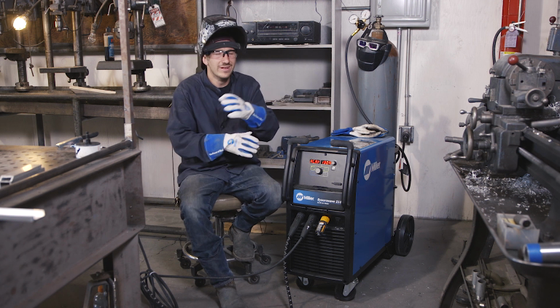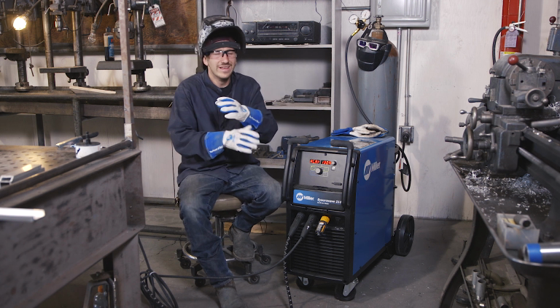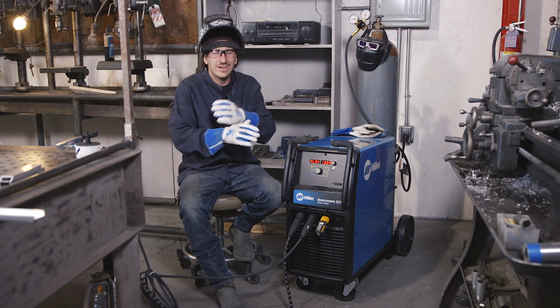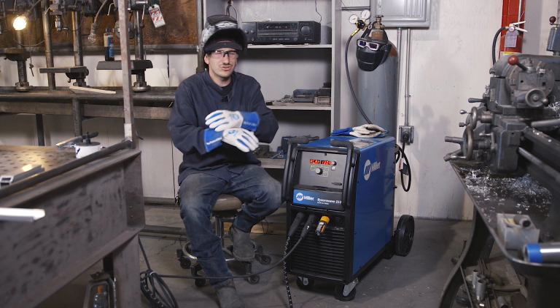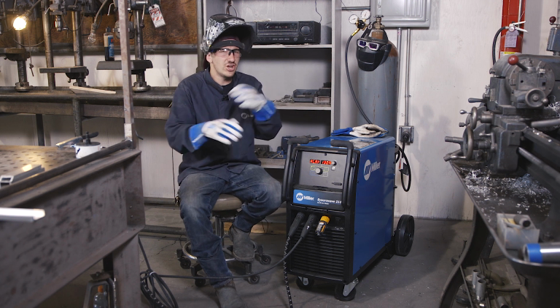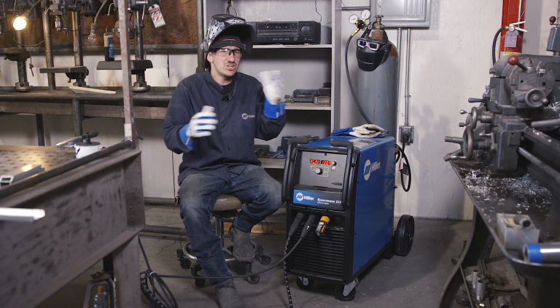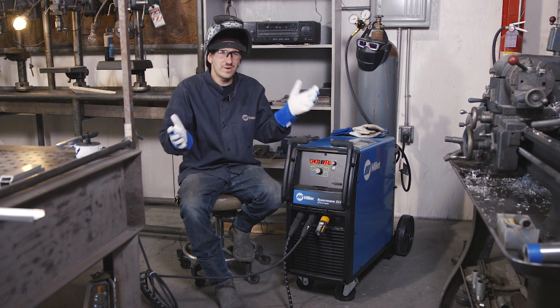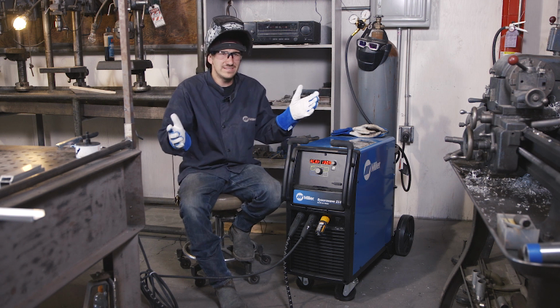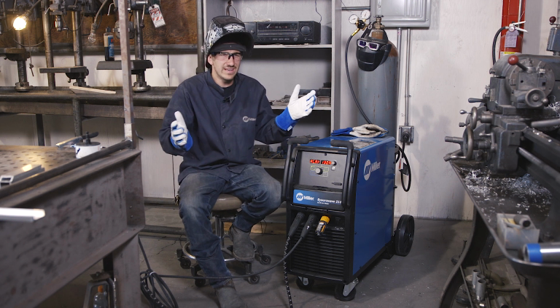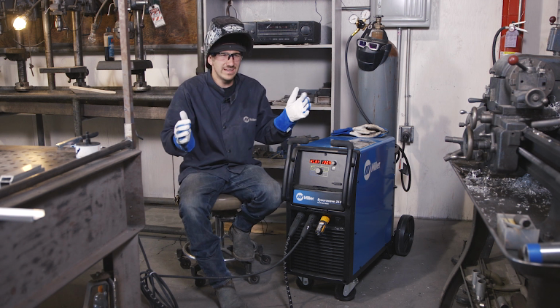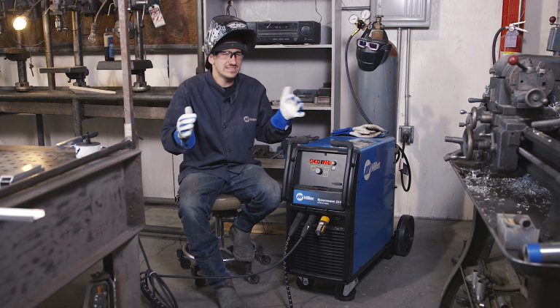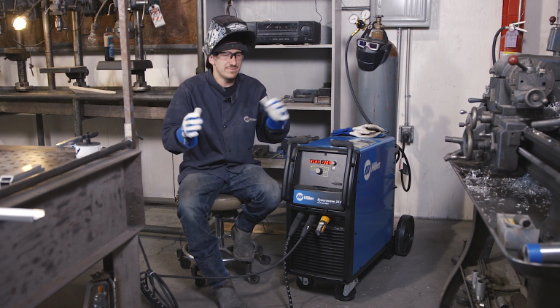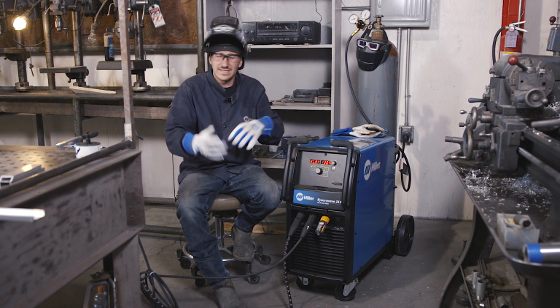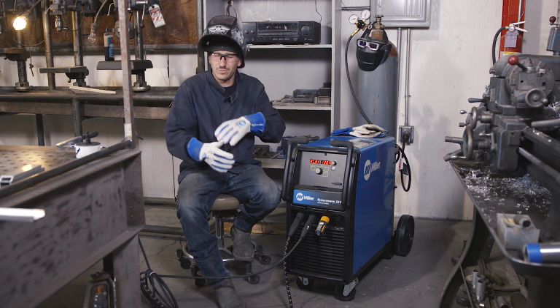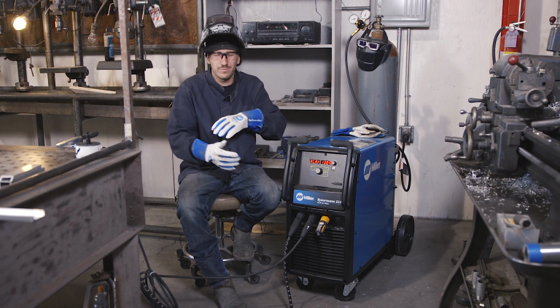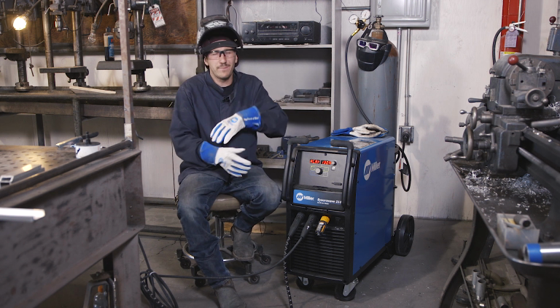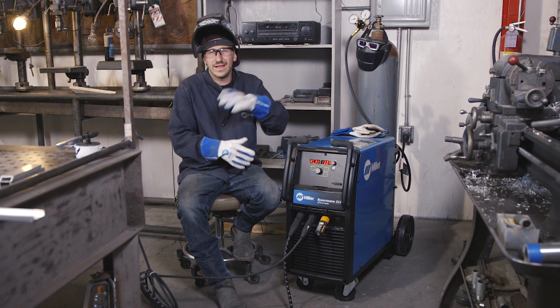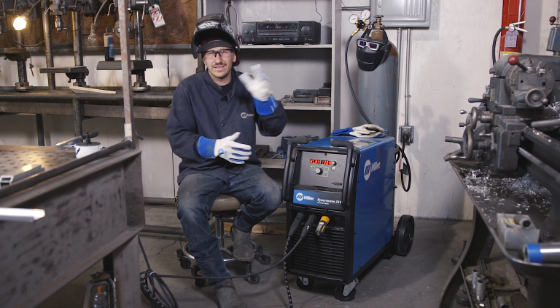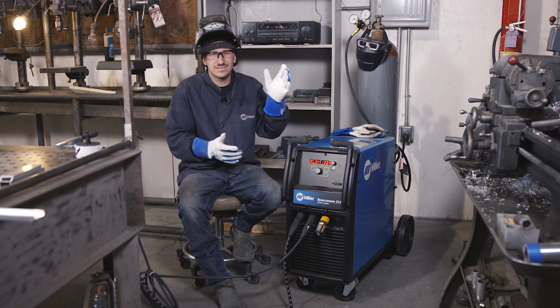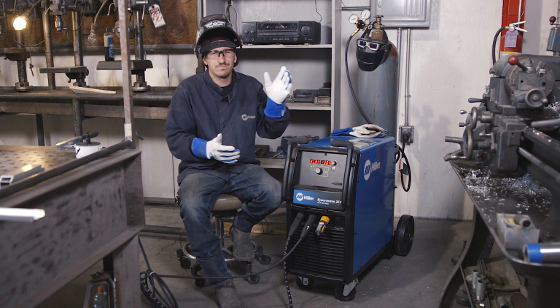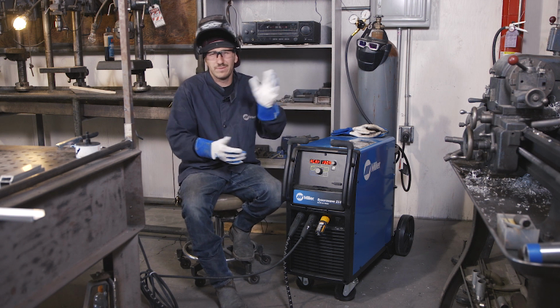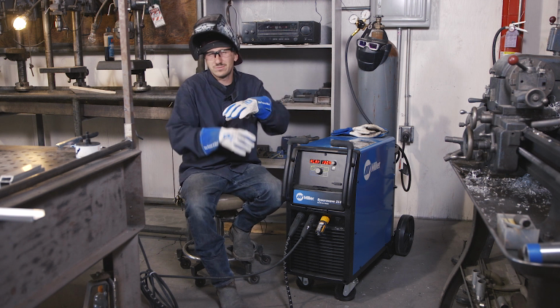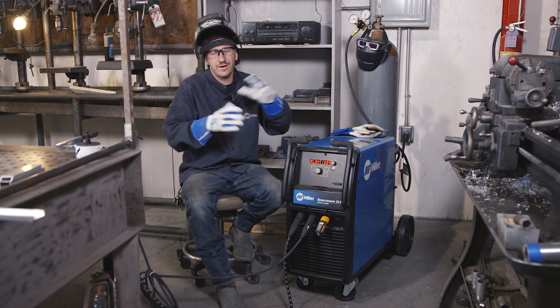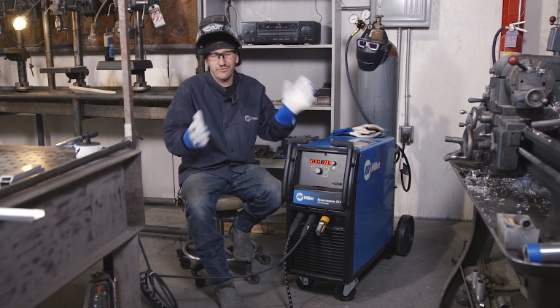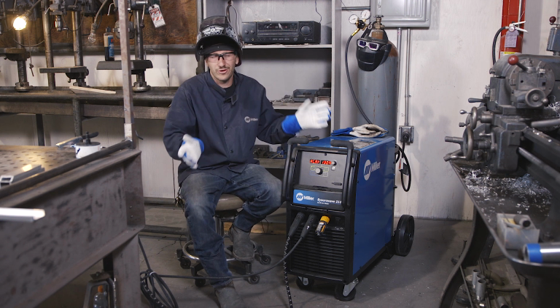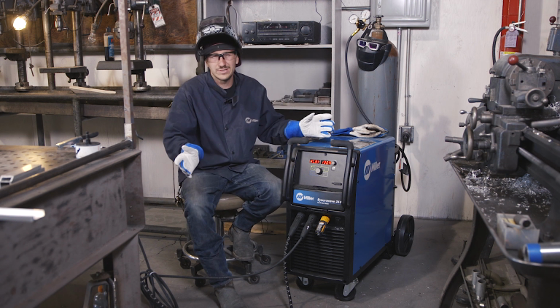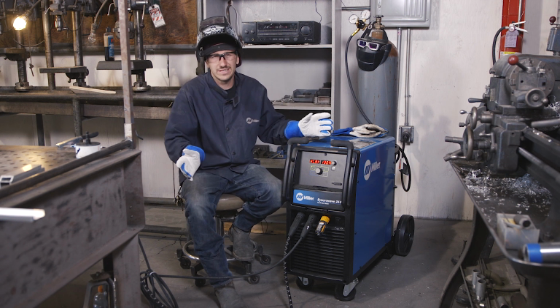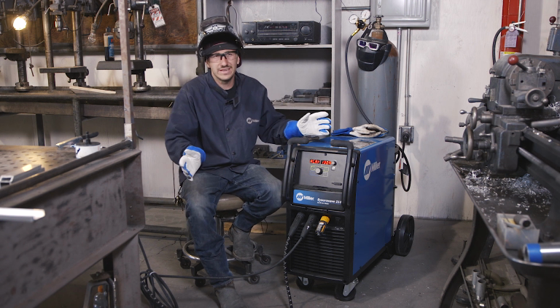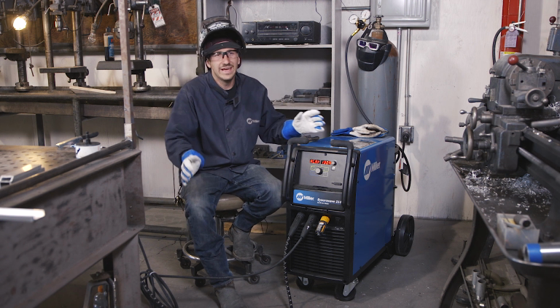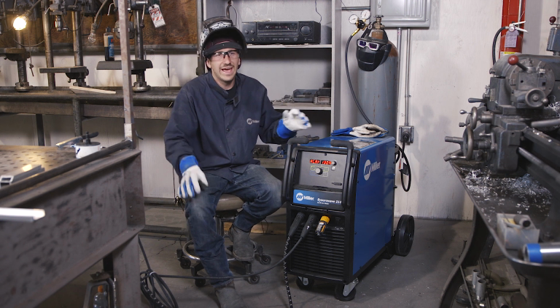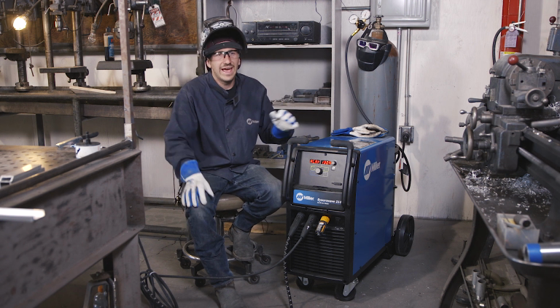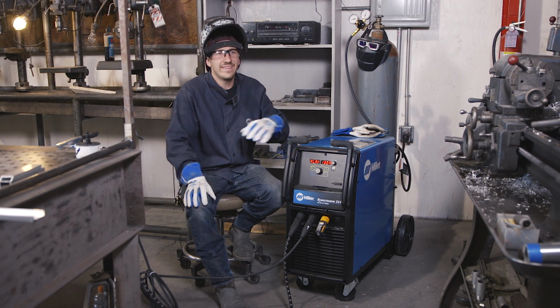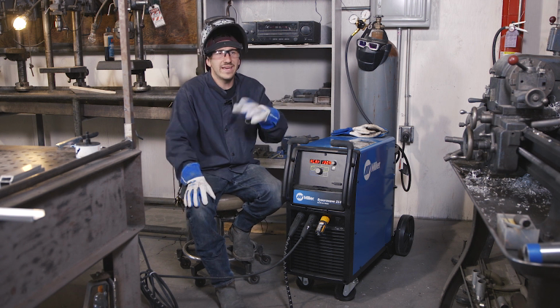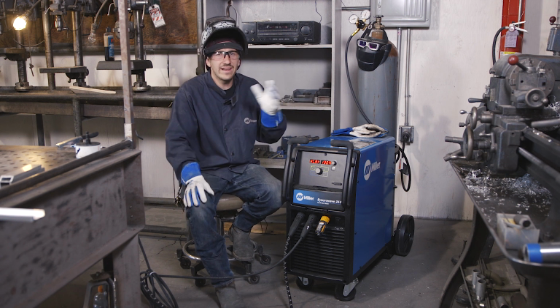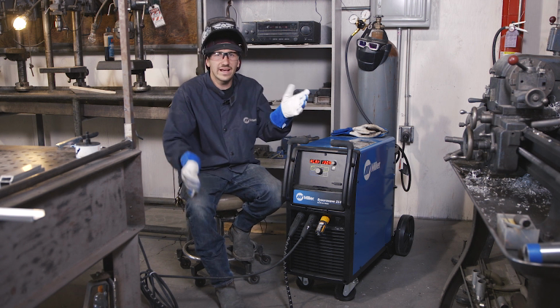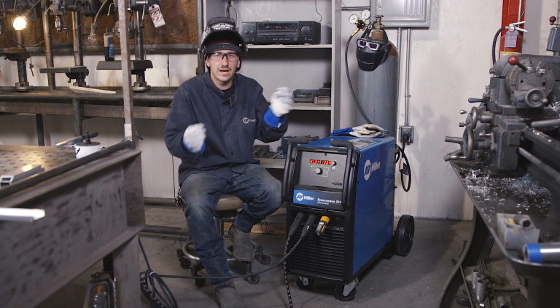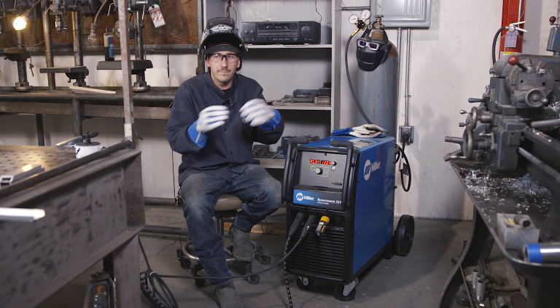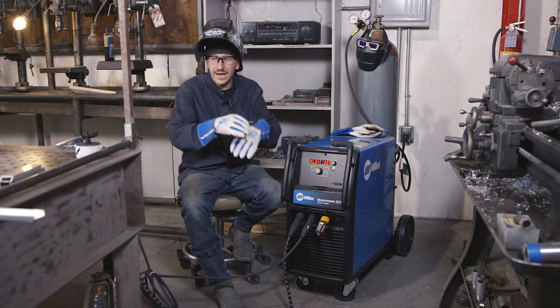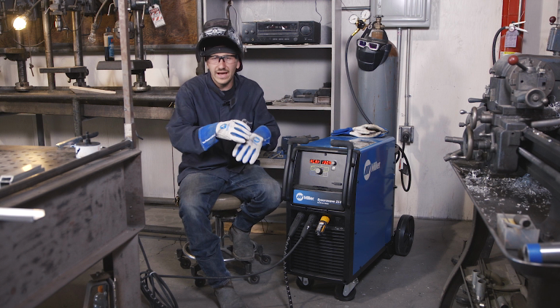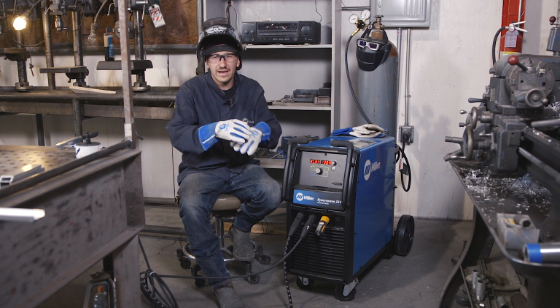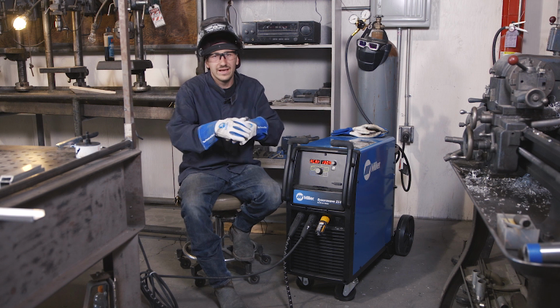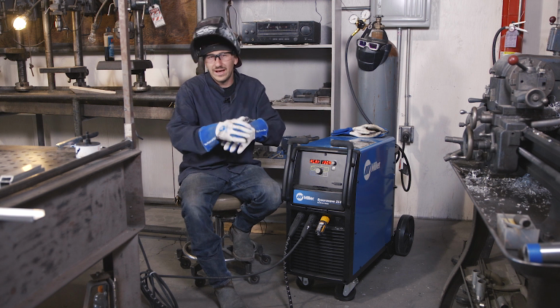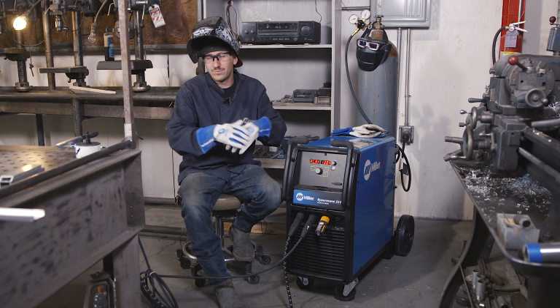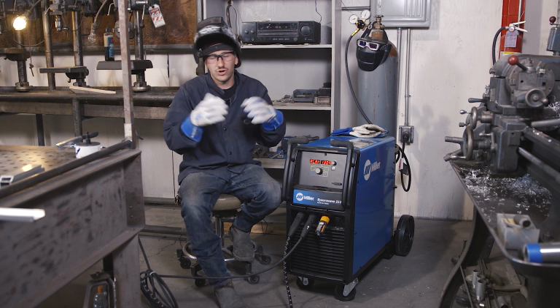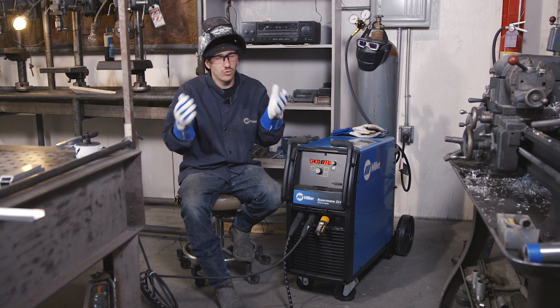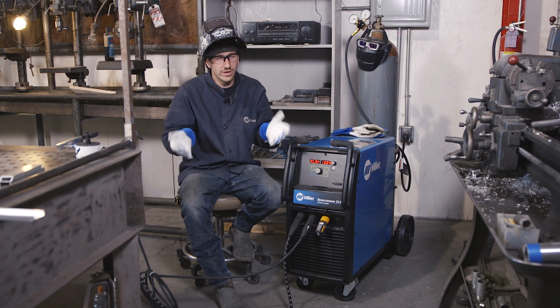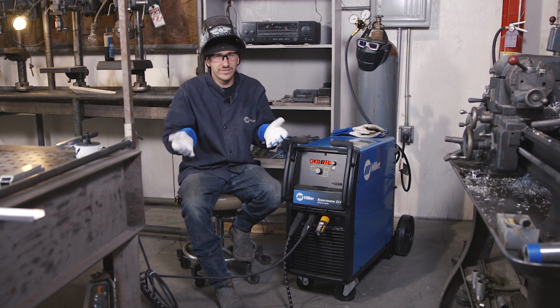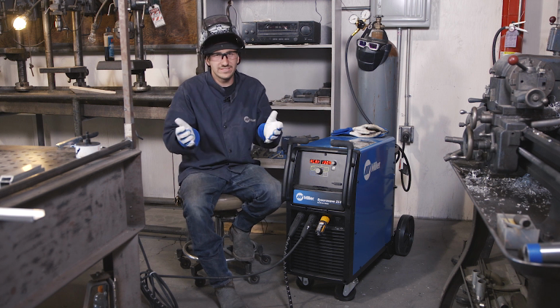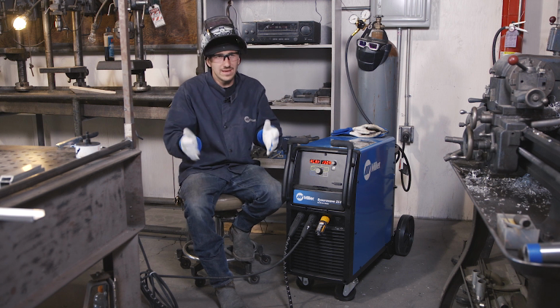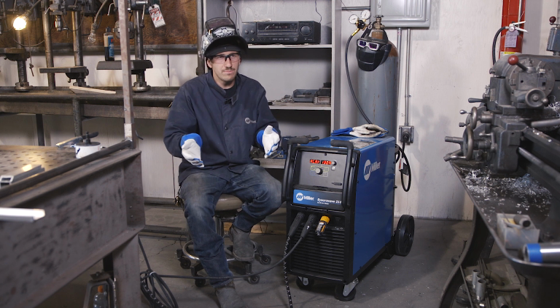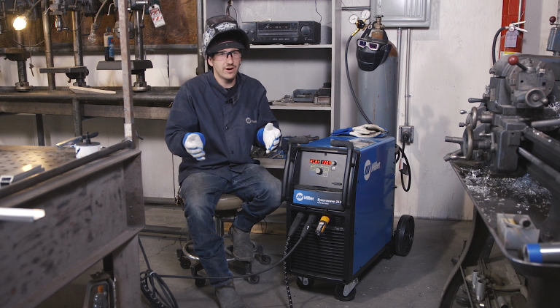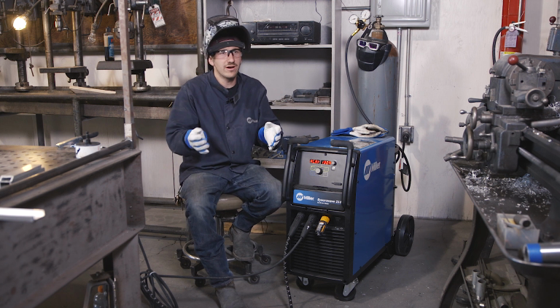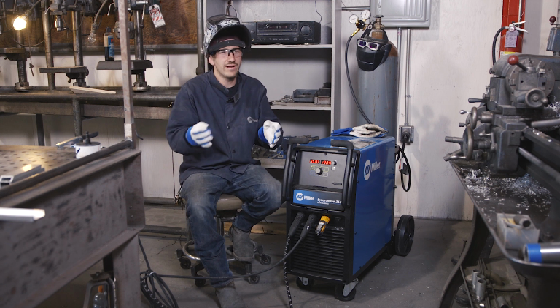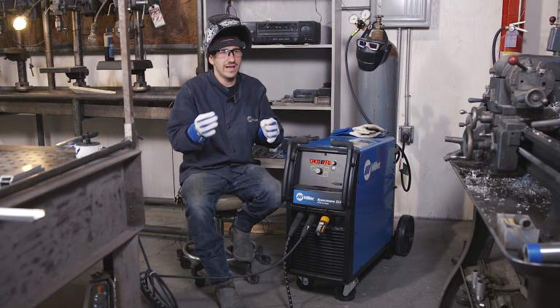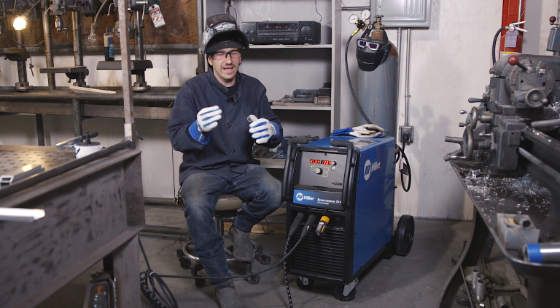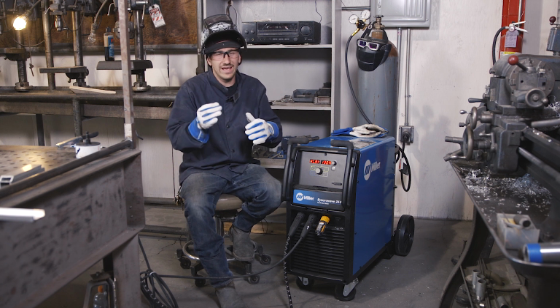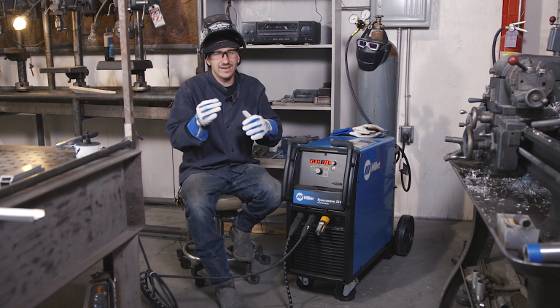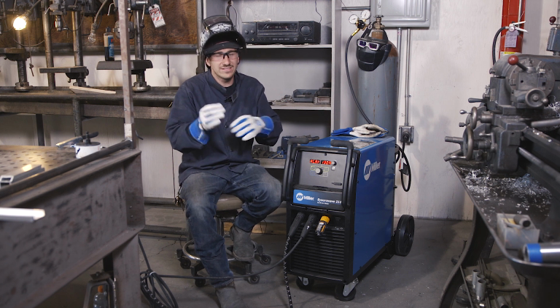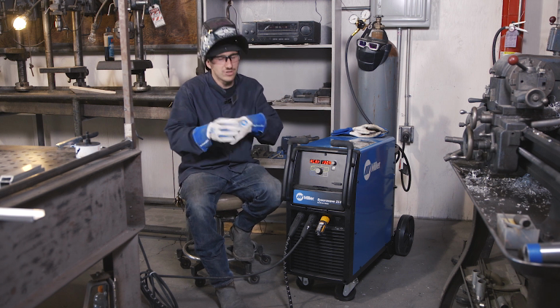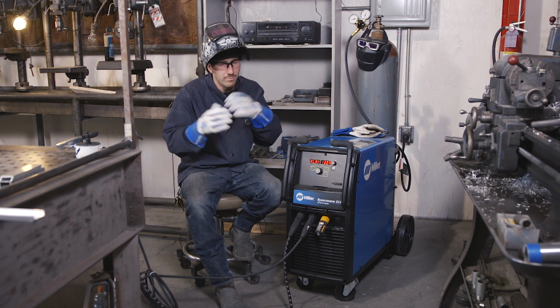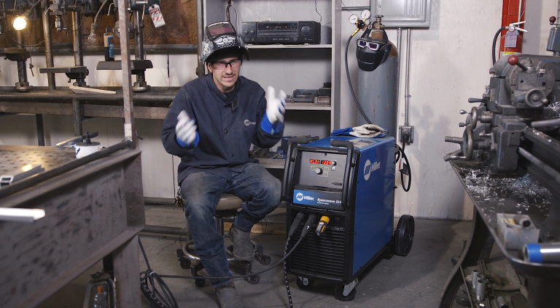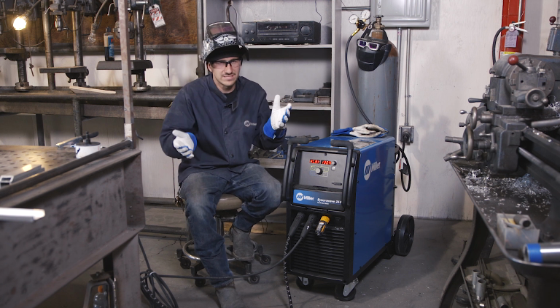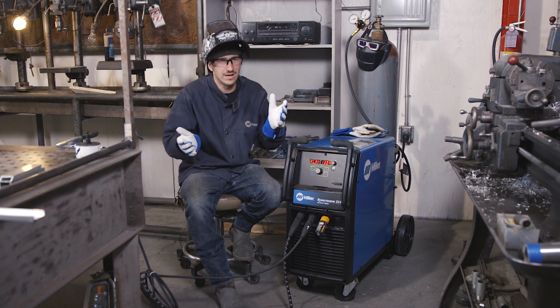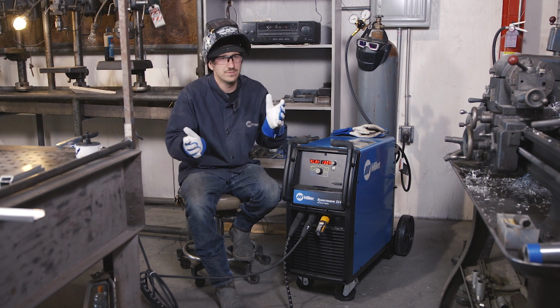So he'll change my settings, he messes with my balance, messes with my frequency, and then I come back and I'm trying to weld the same part and it's all messed up.